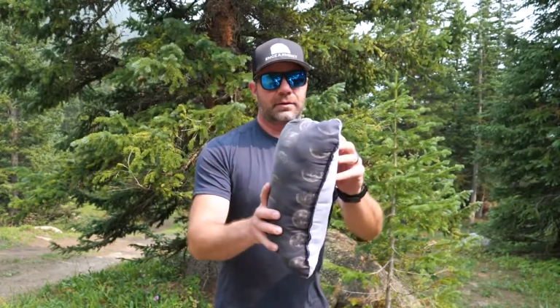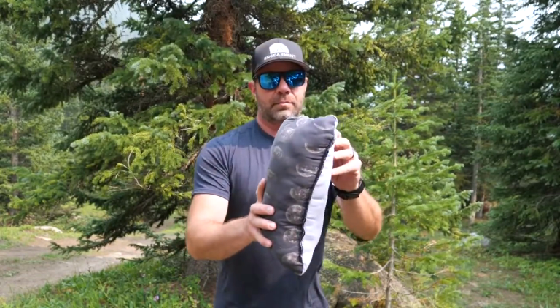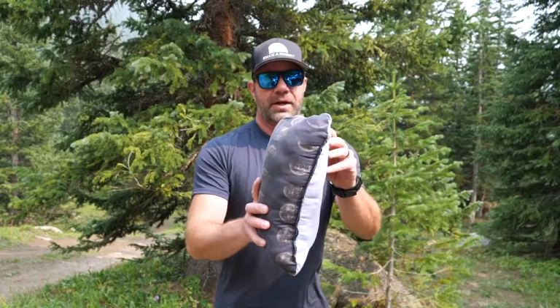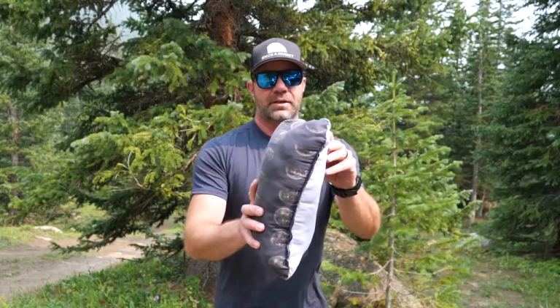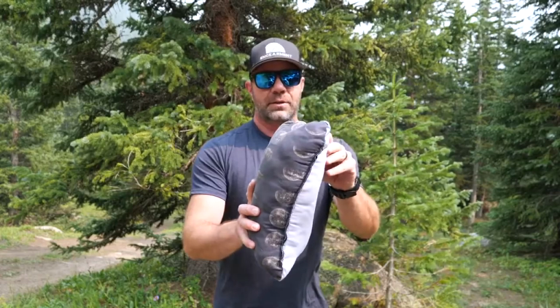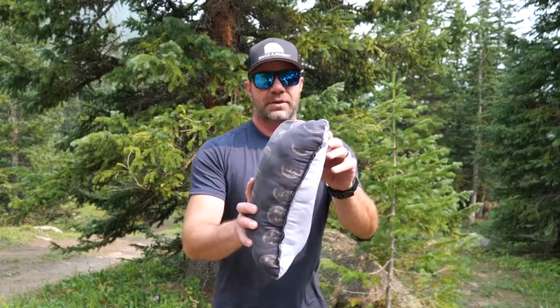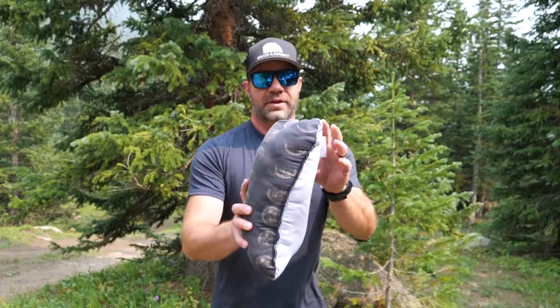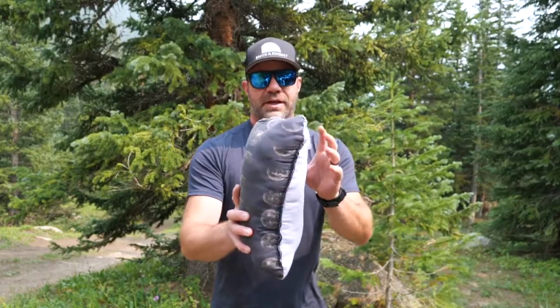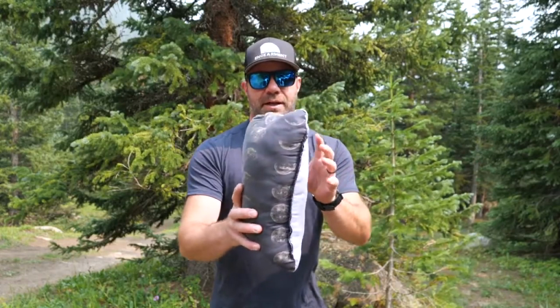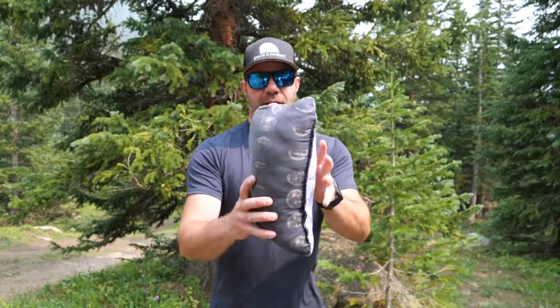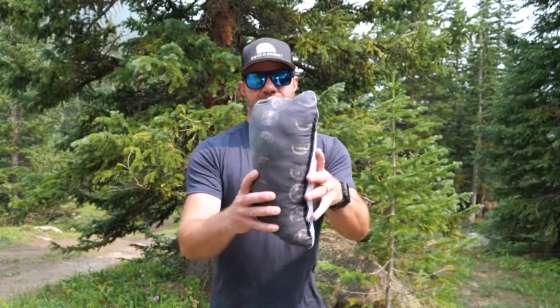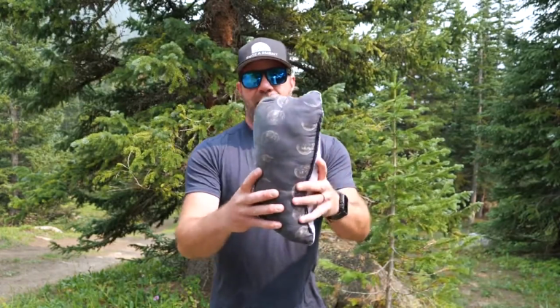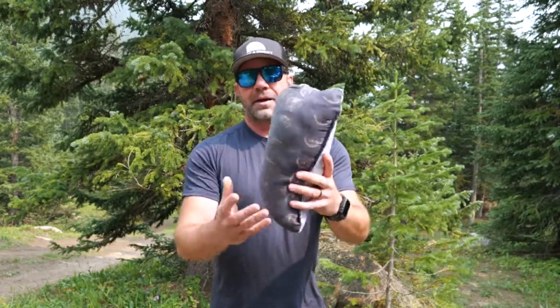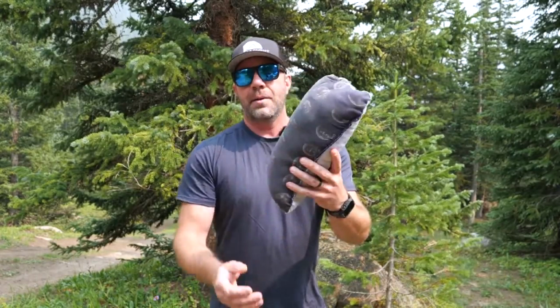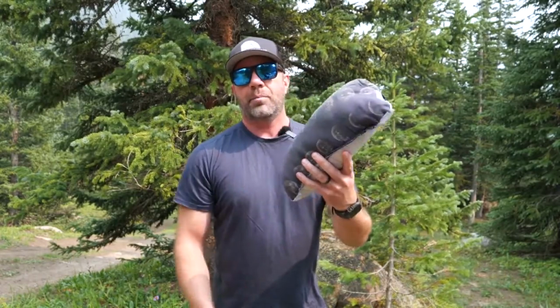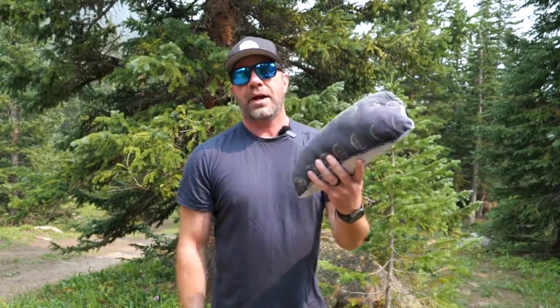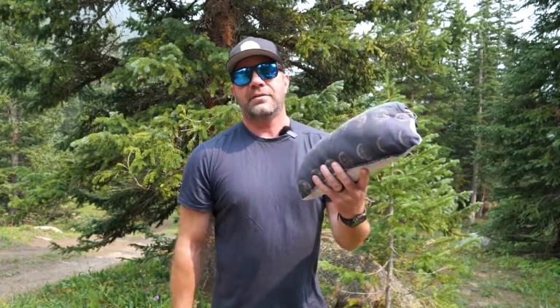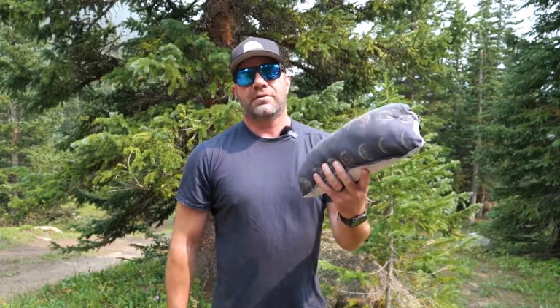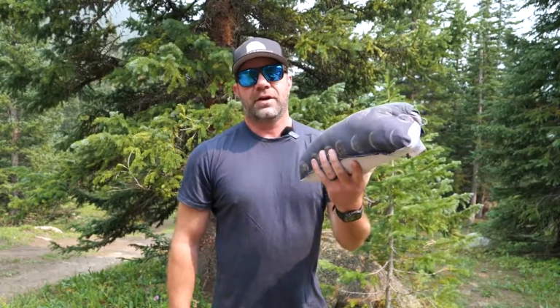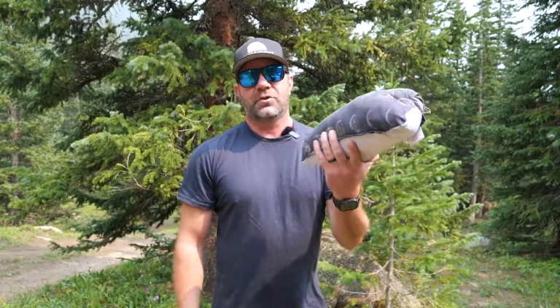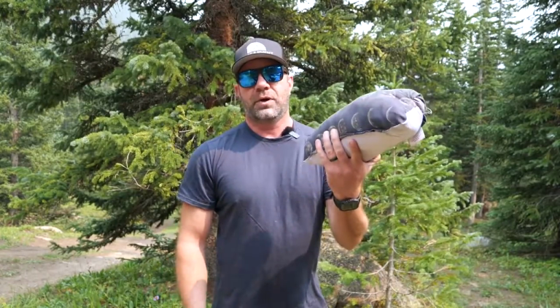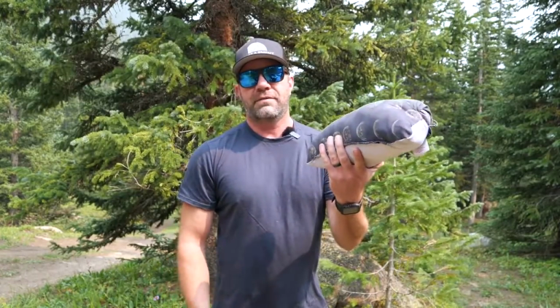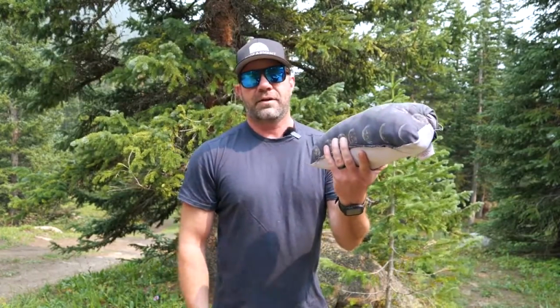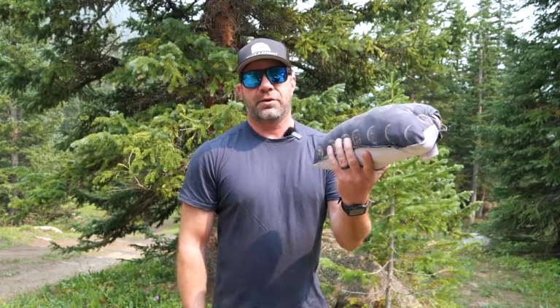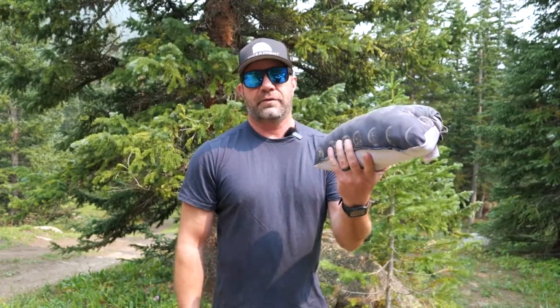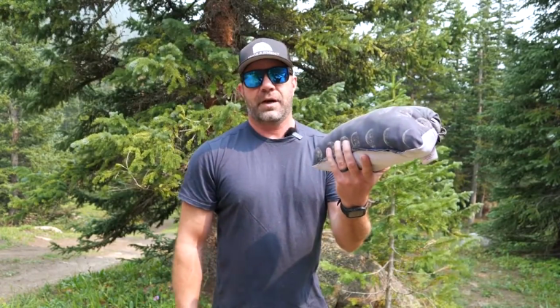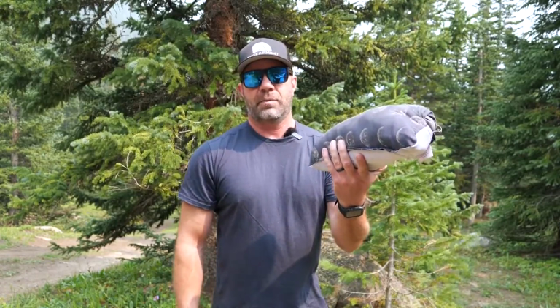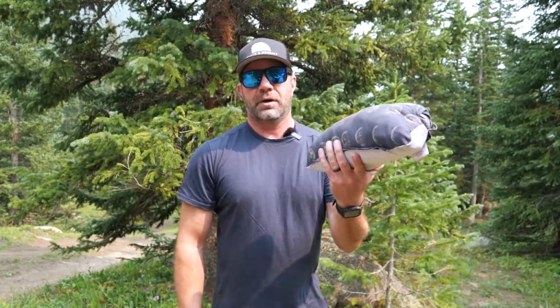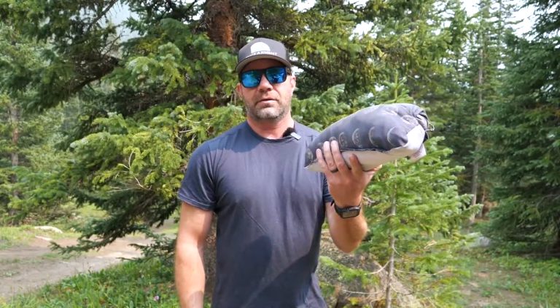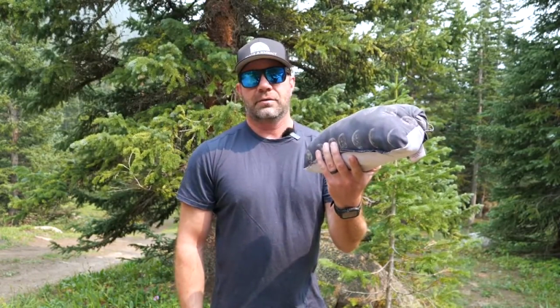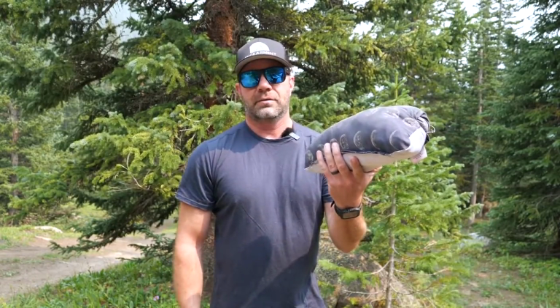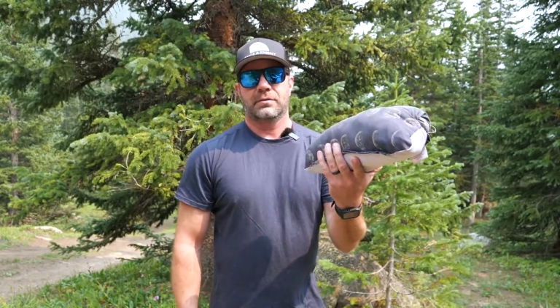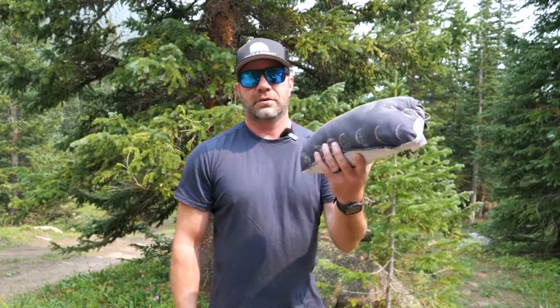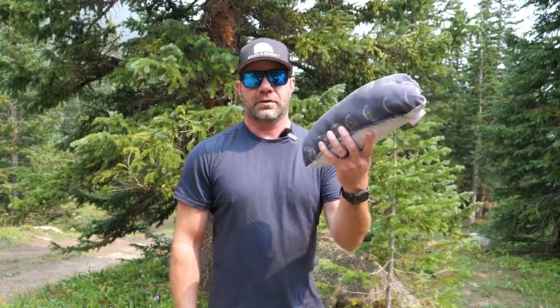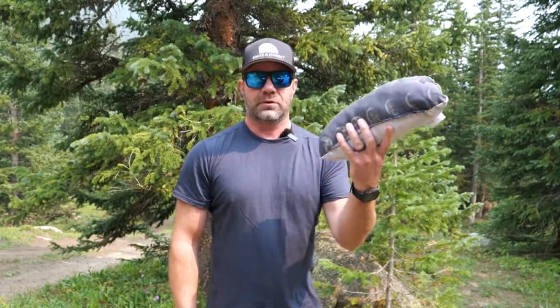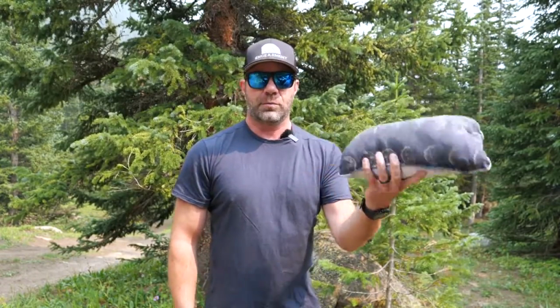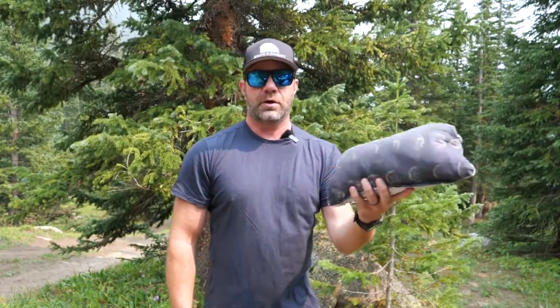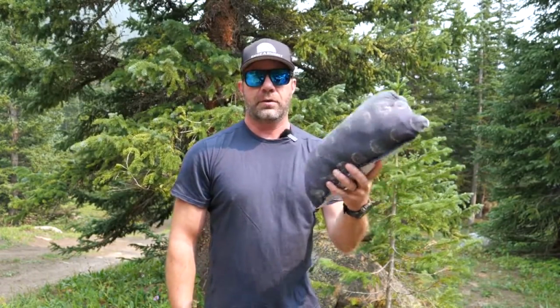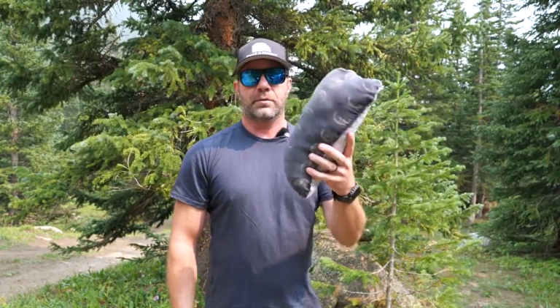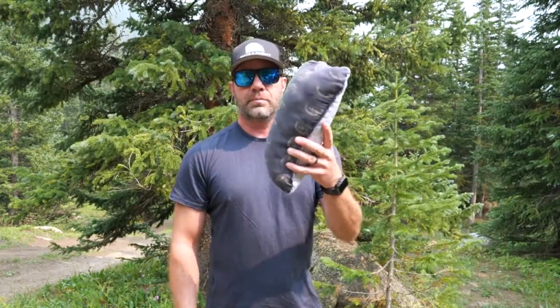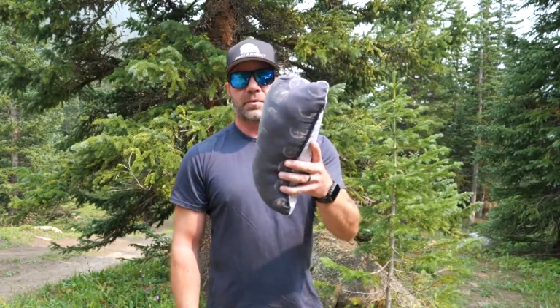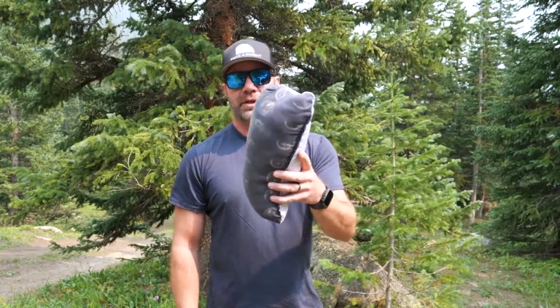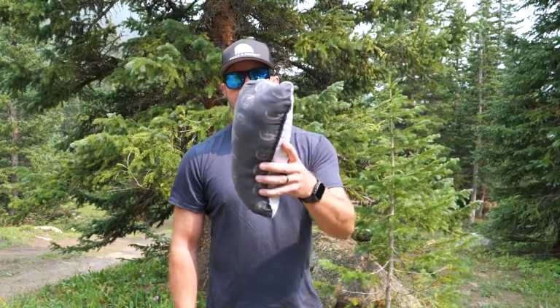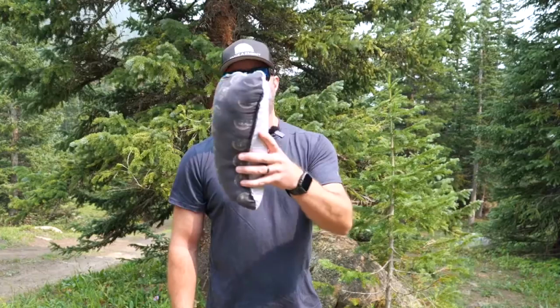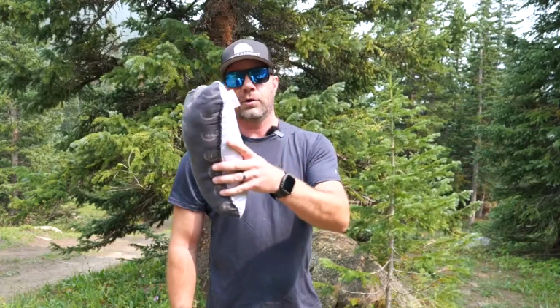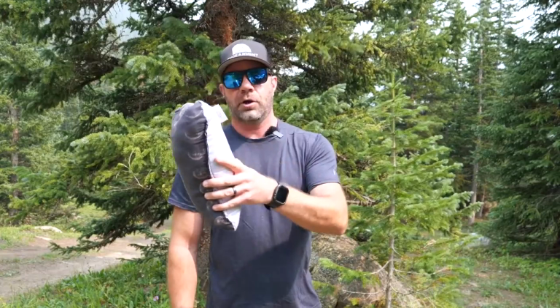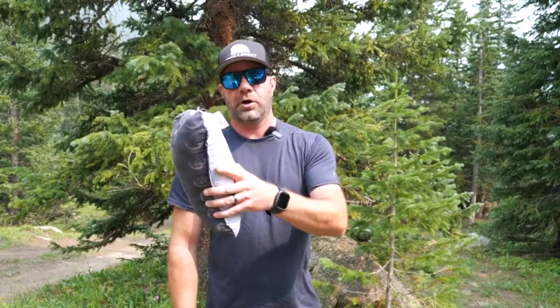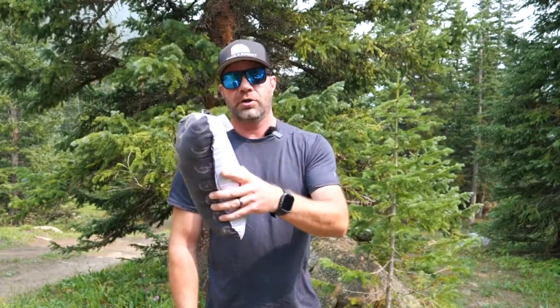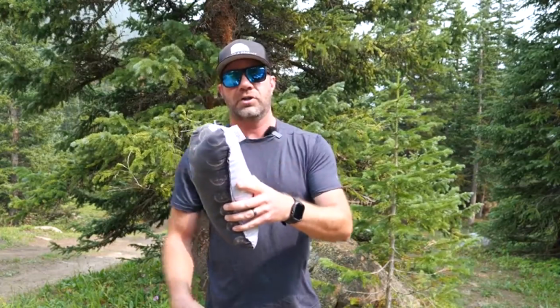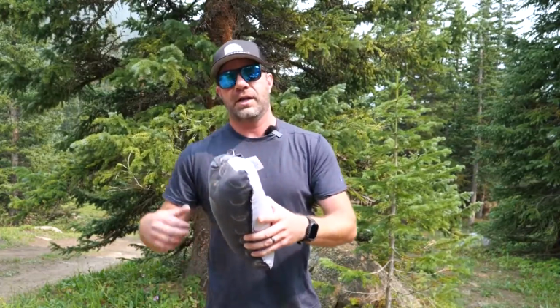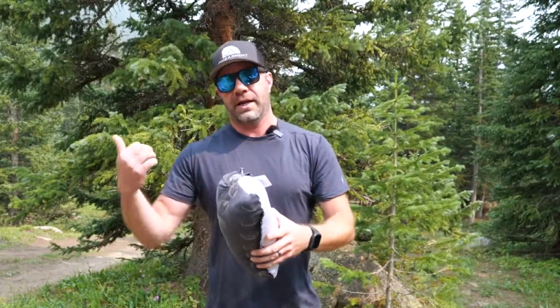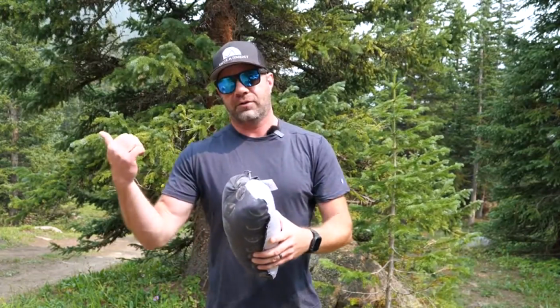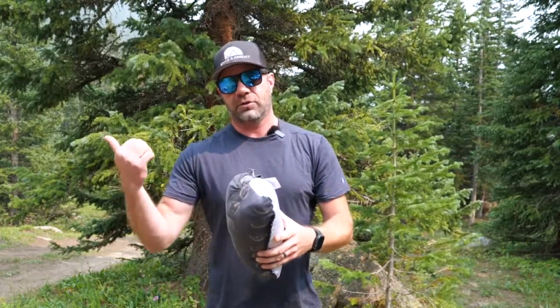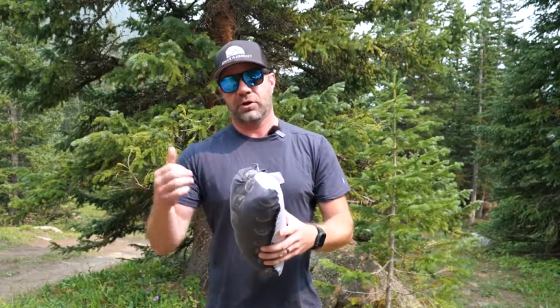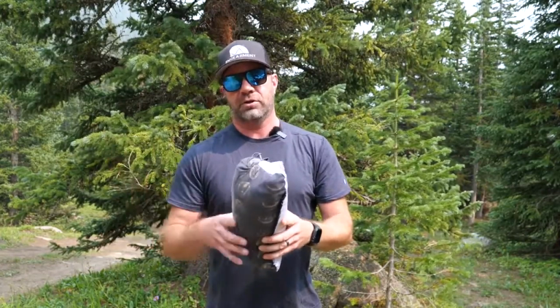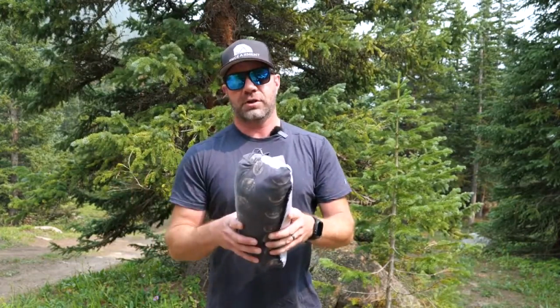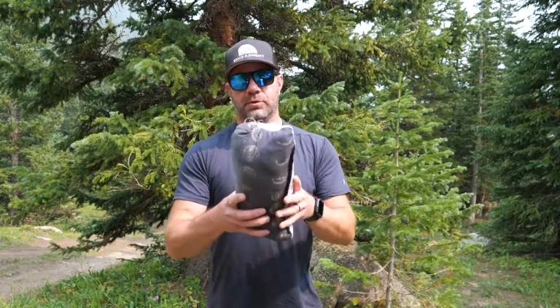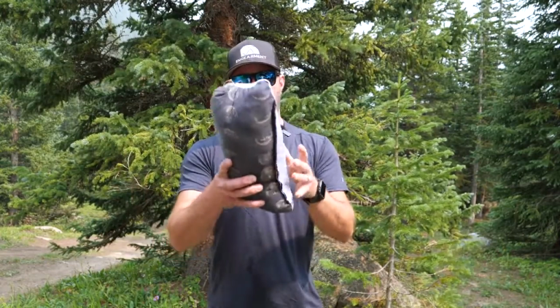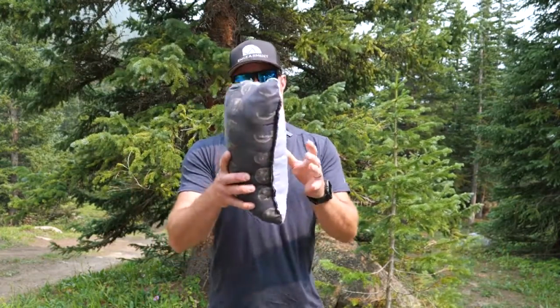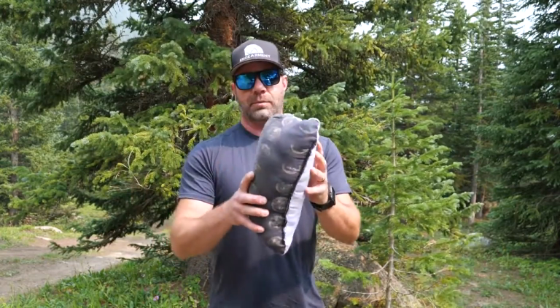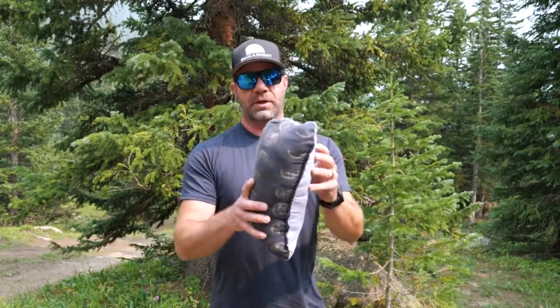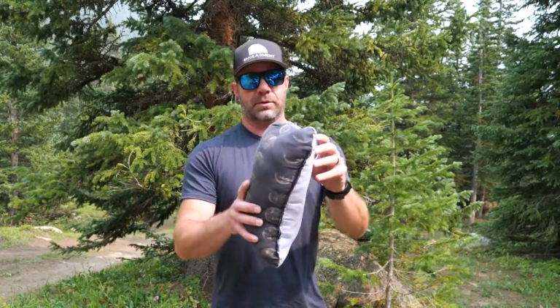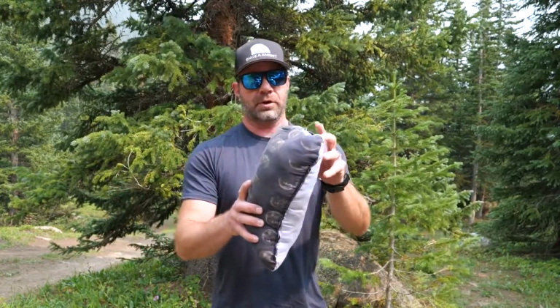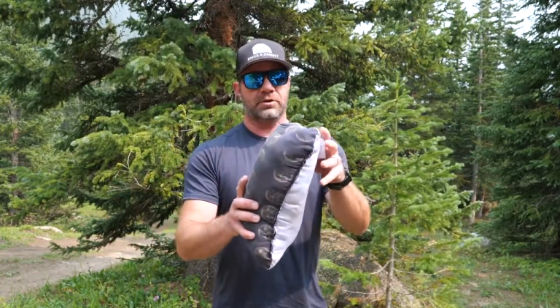Made in the USA — you got to love that. Price is fair: 25 to 35 bucks. There's a small, medium, large, and extra large, and I'm showing you the medium and large.